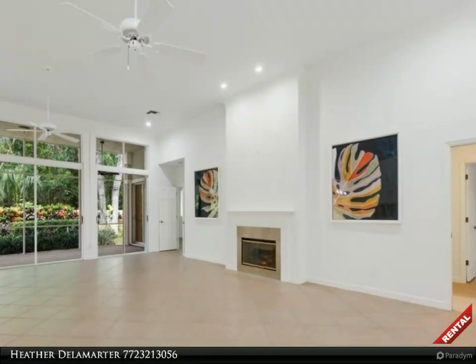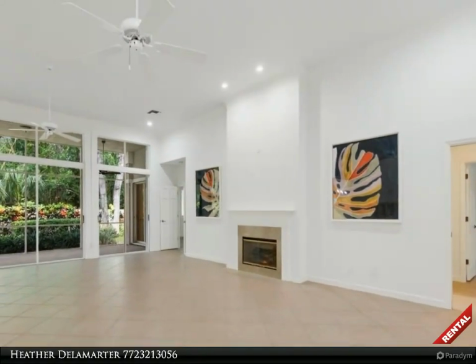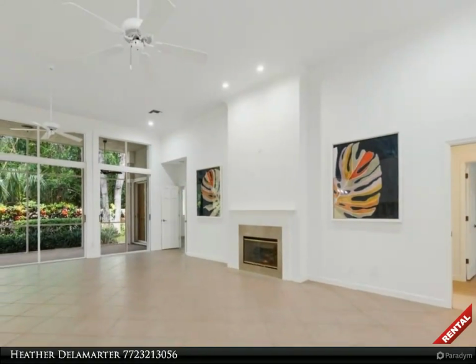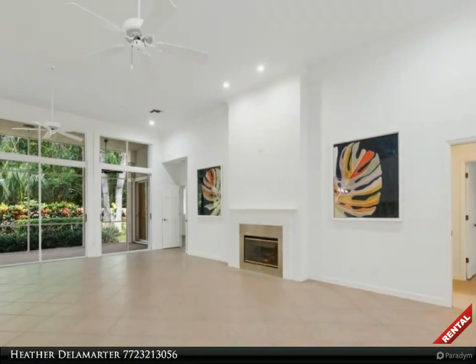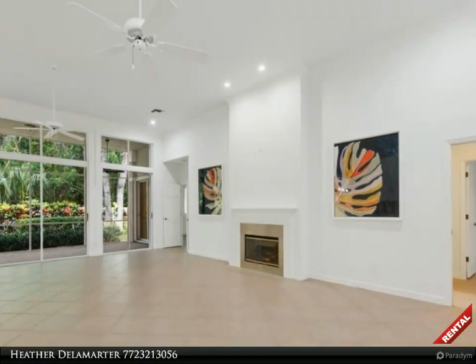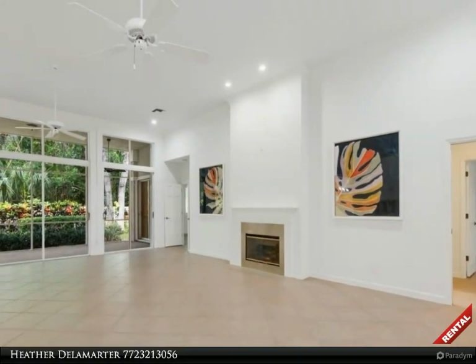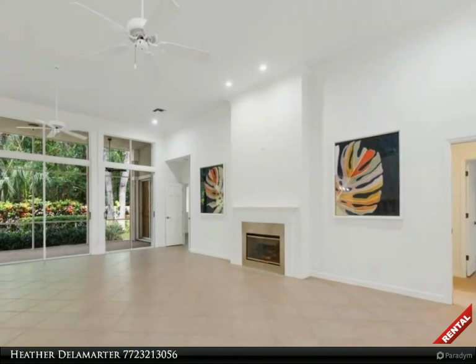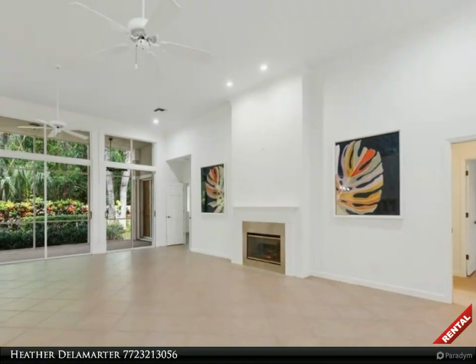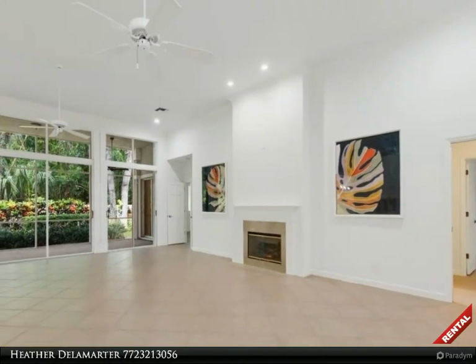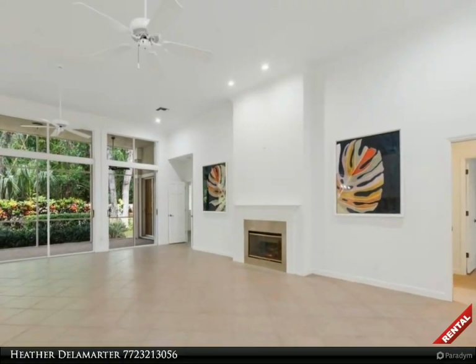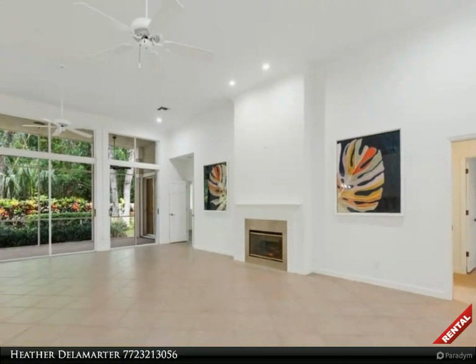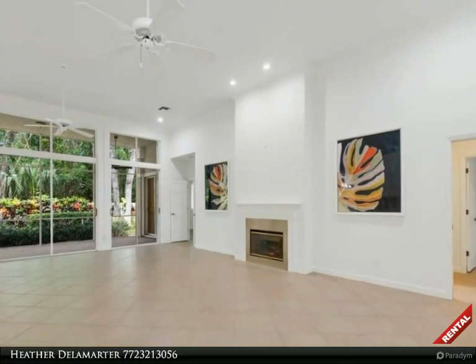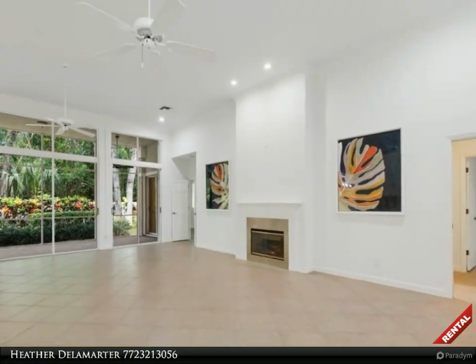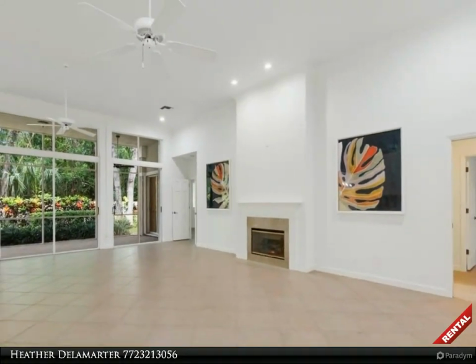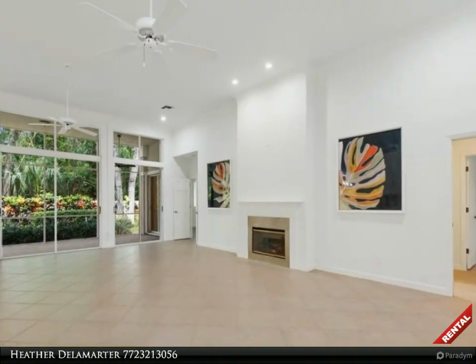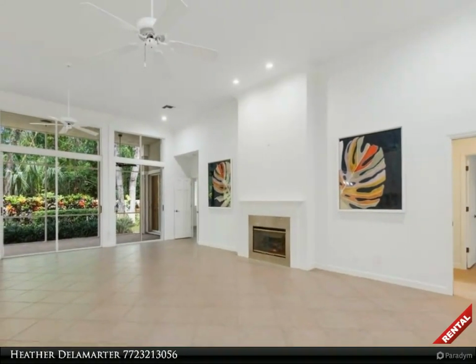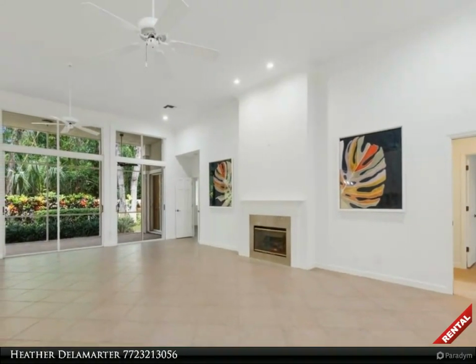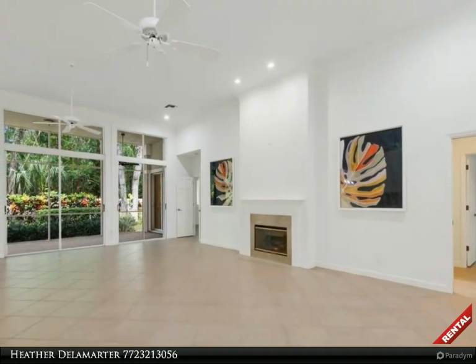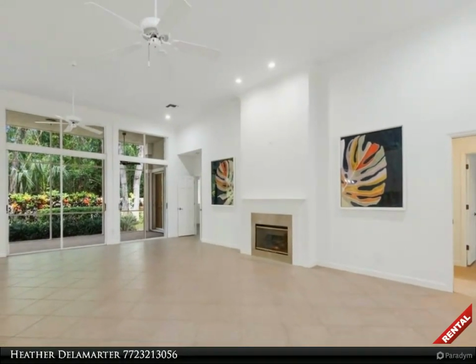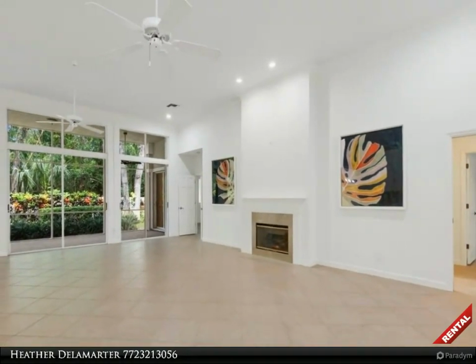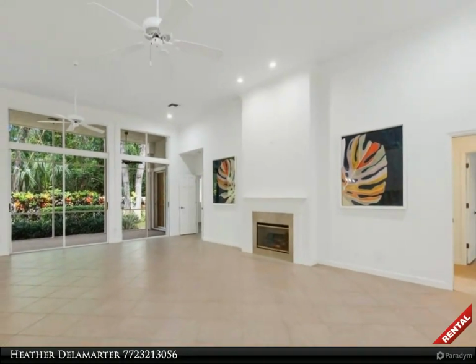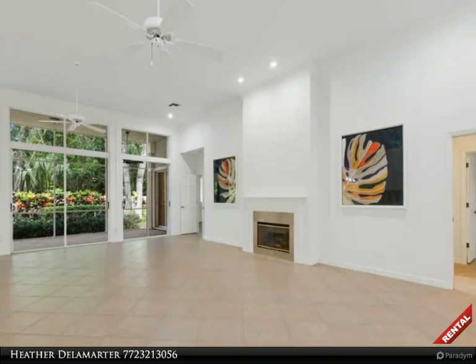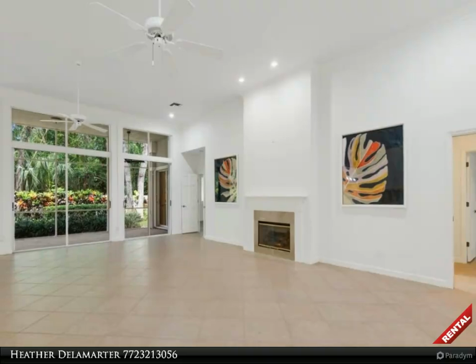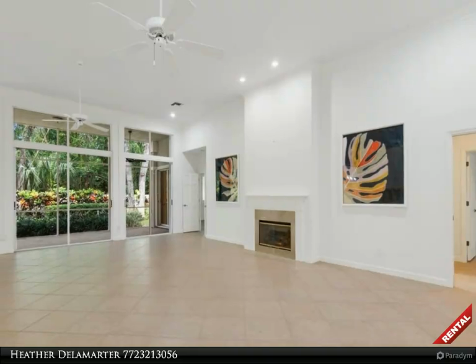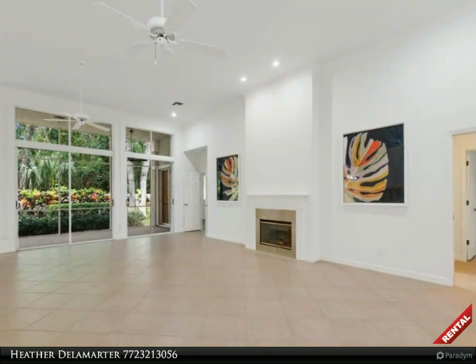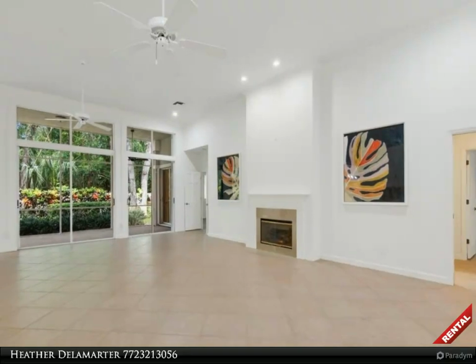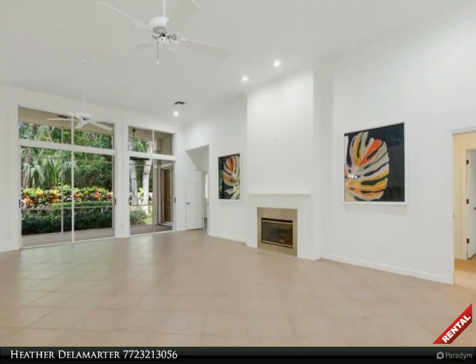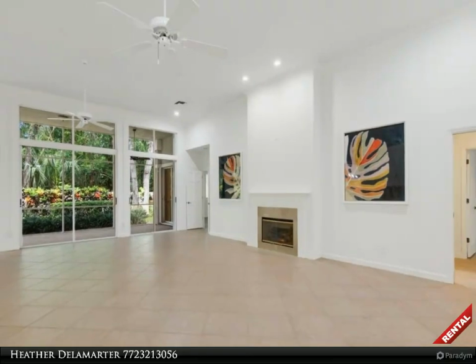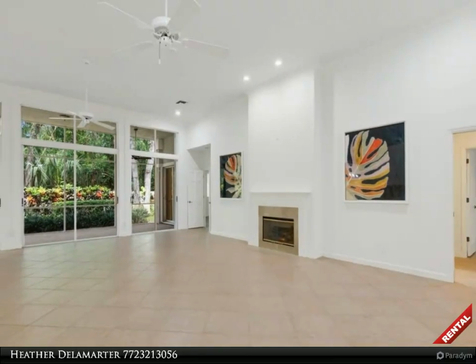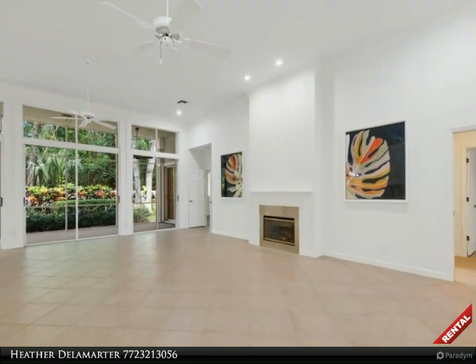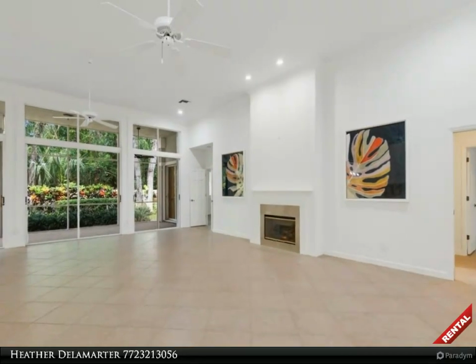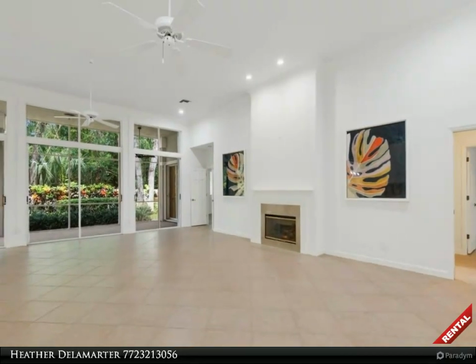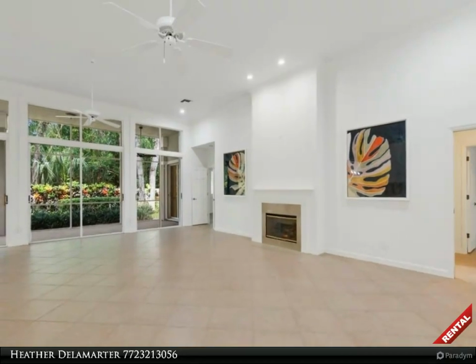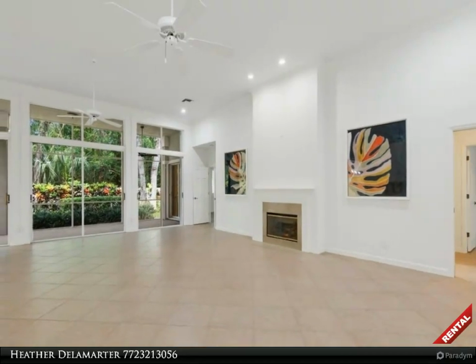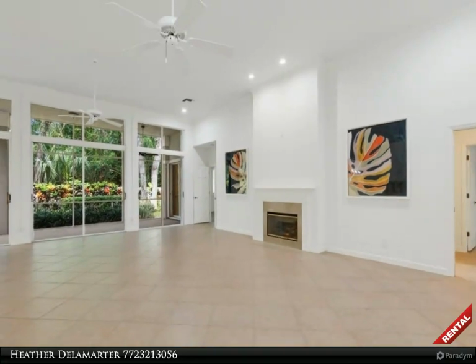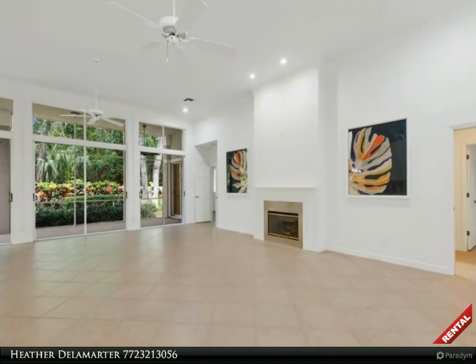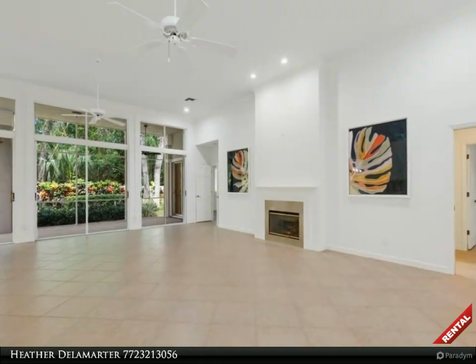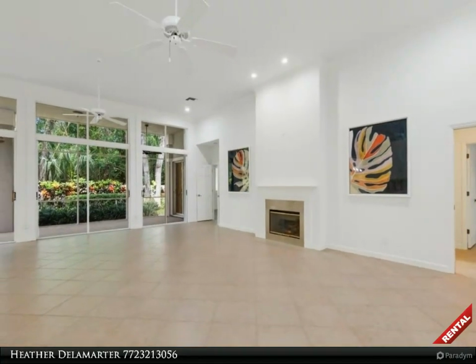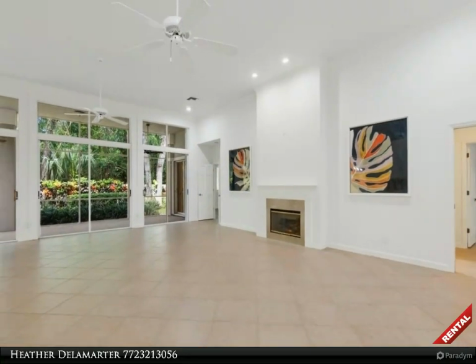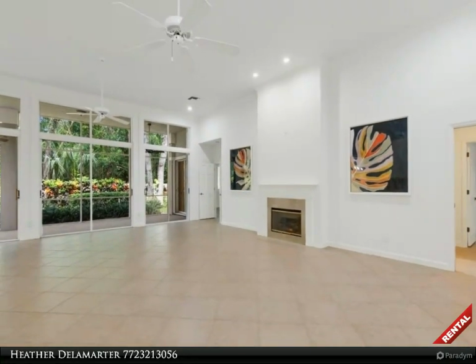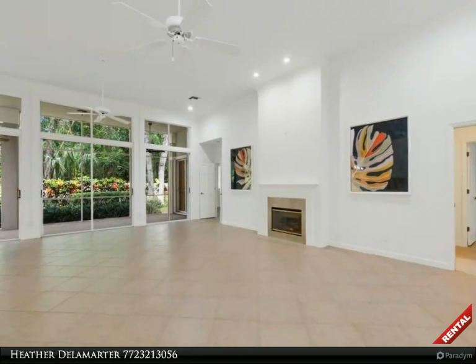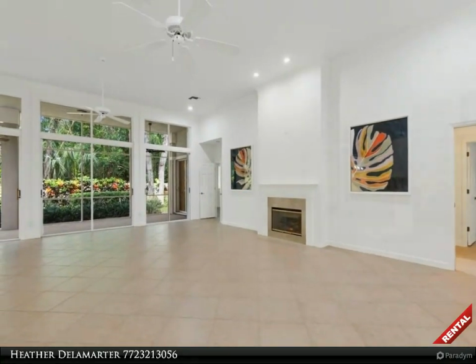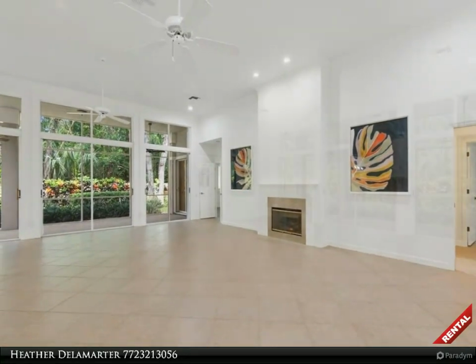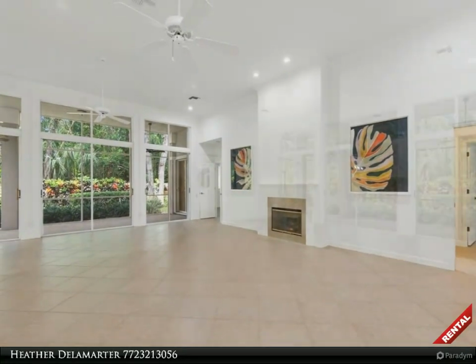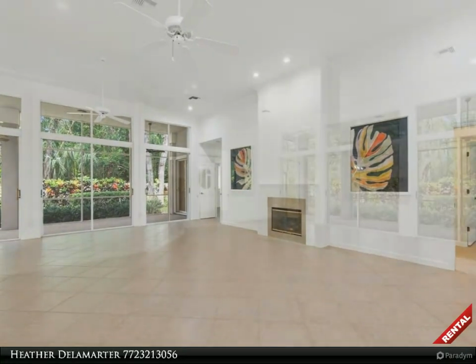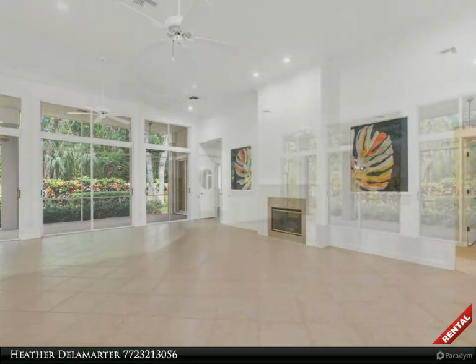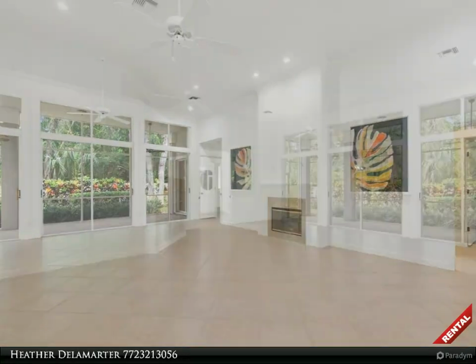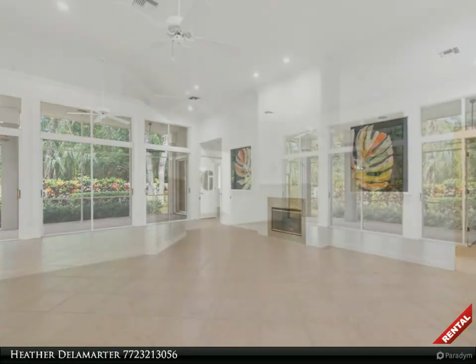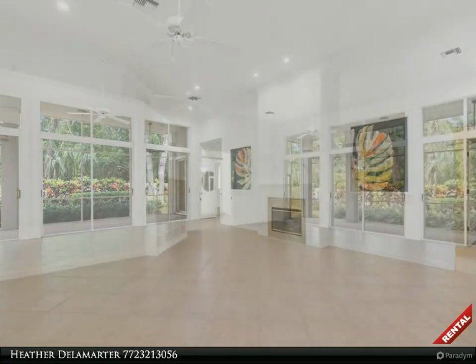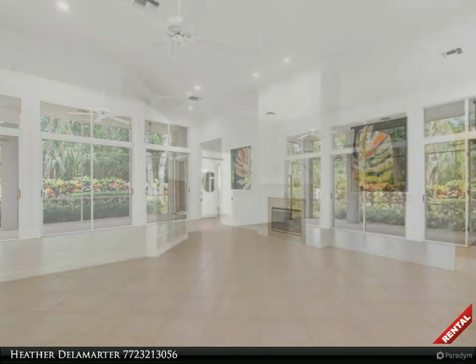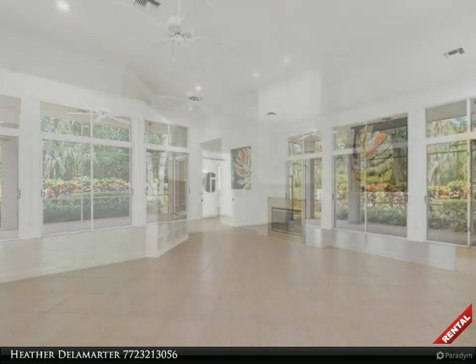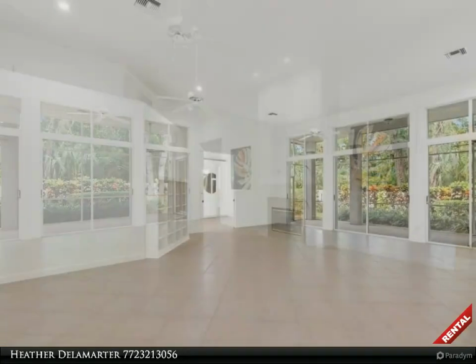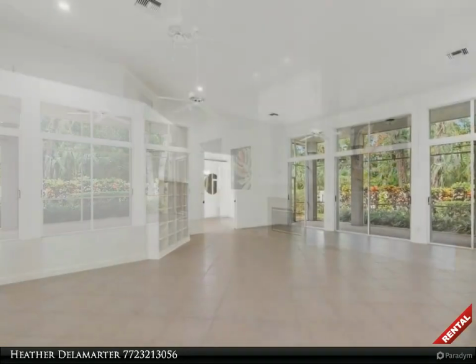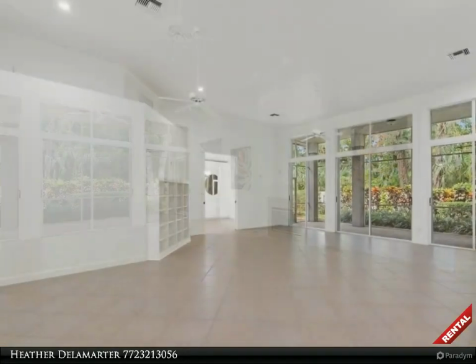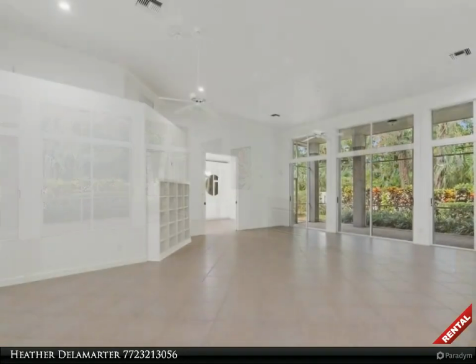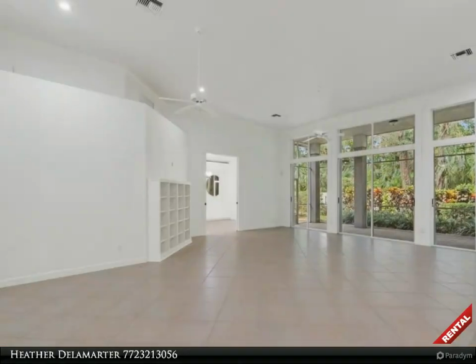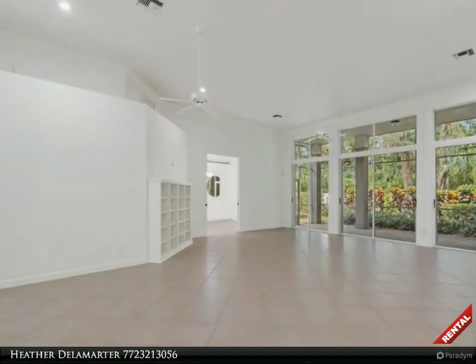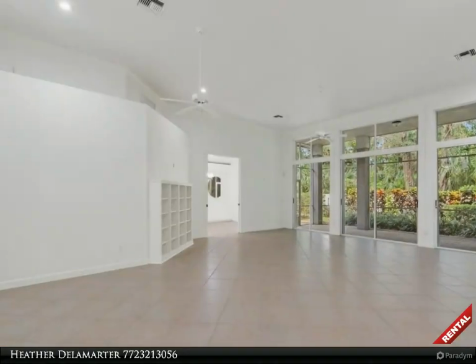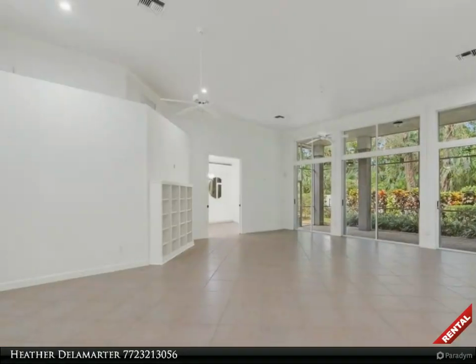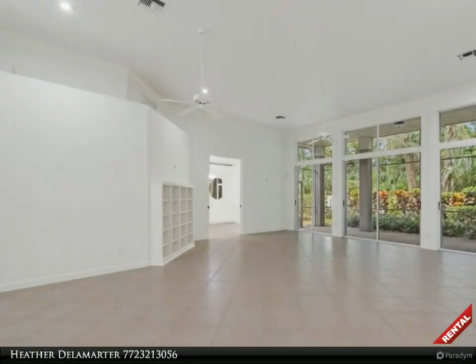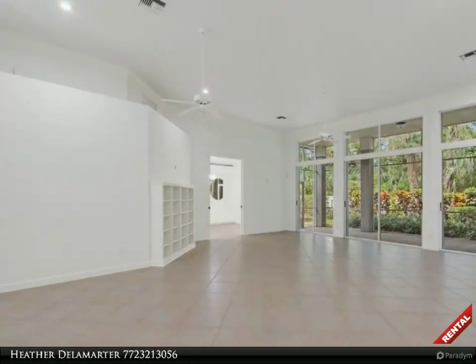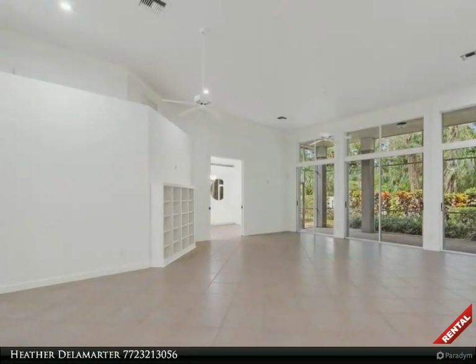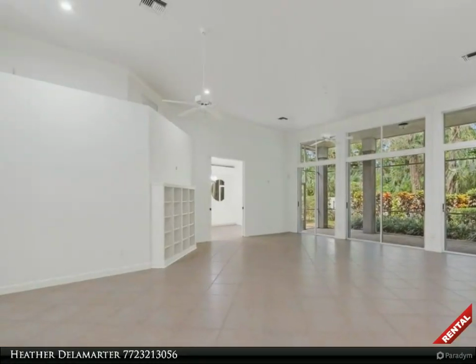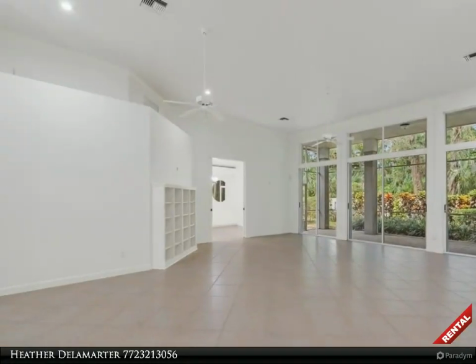Chef-friendly kitchen with ample counter space, open to dining and bar area with pocket doors for privacy from the living area.